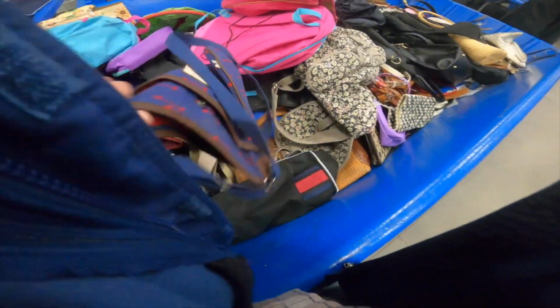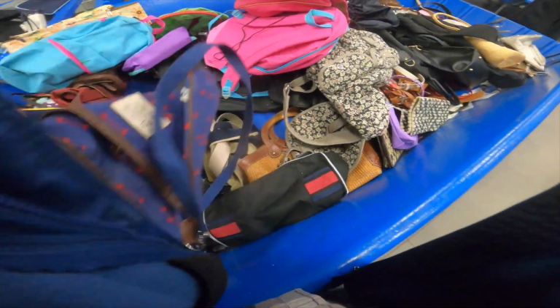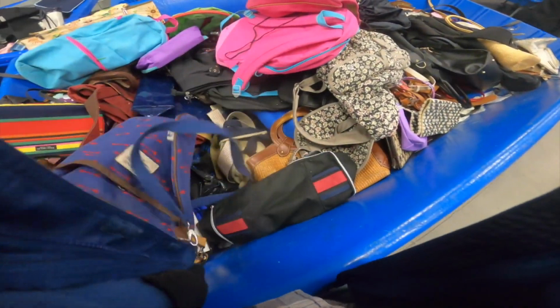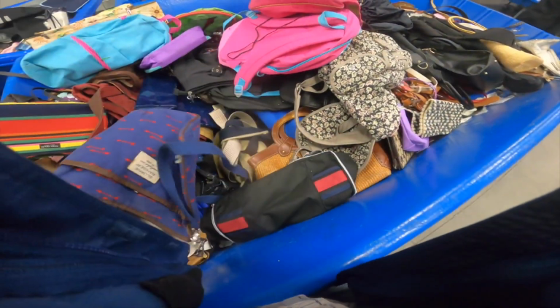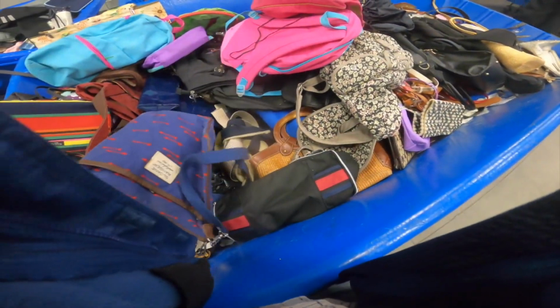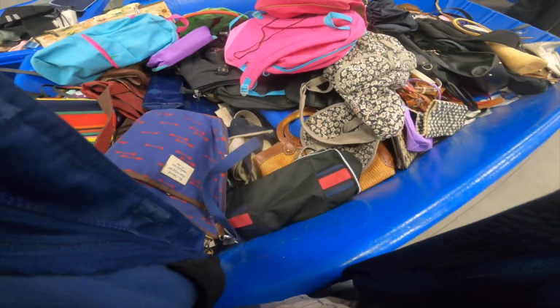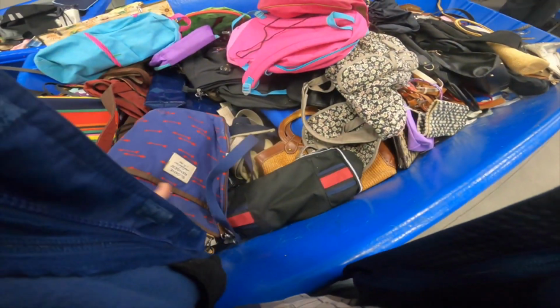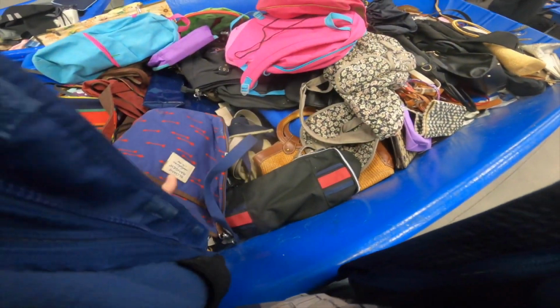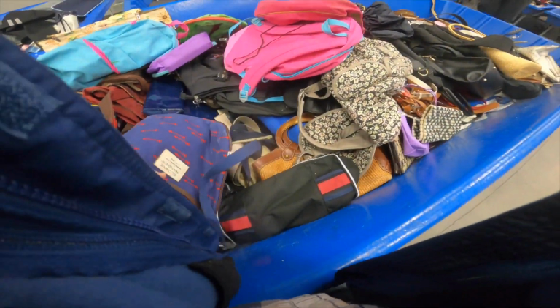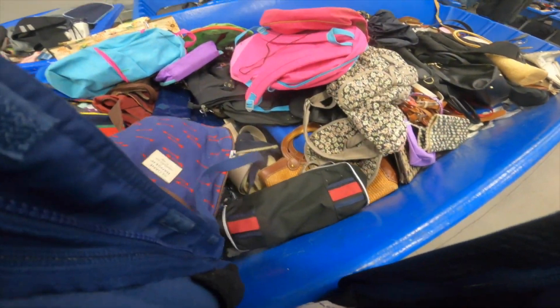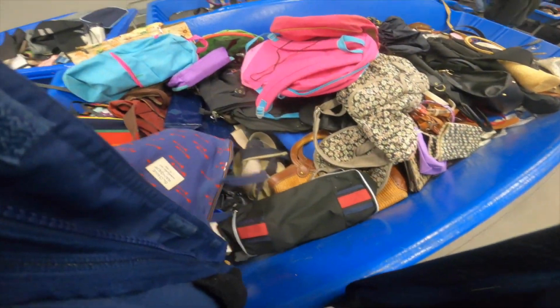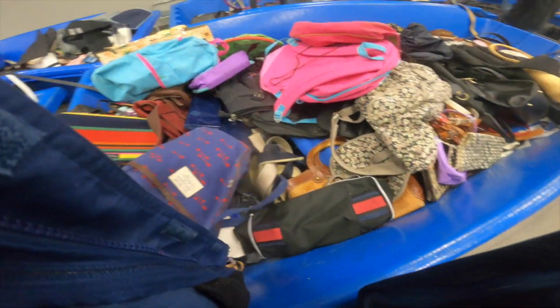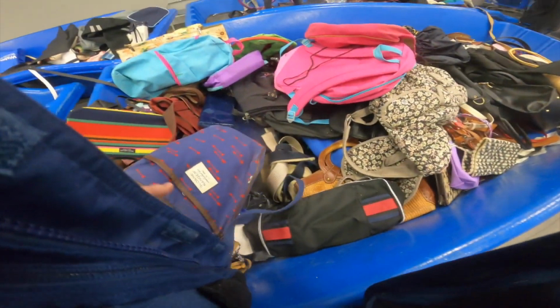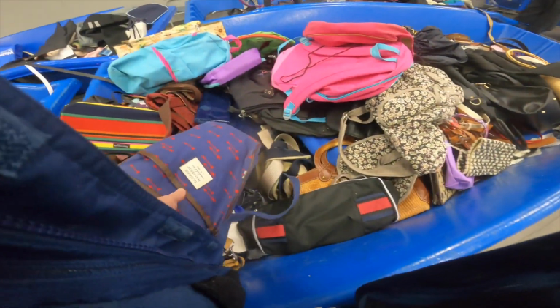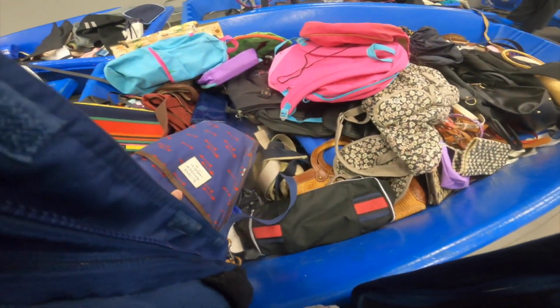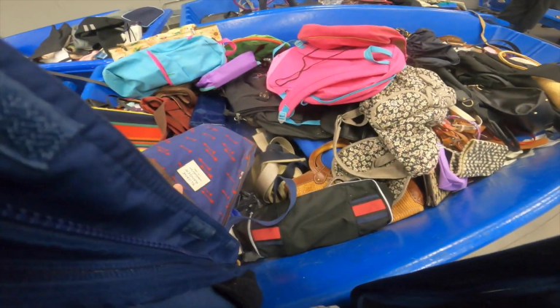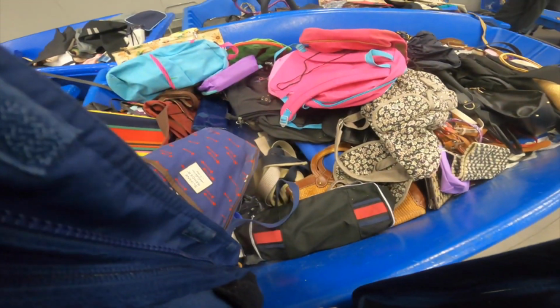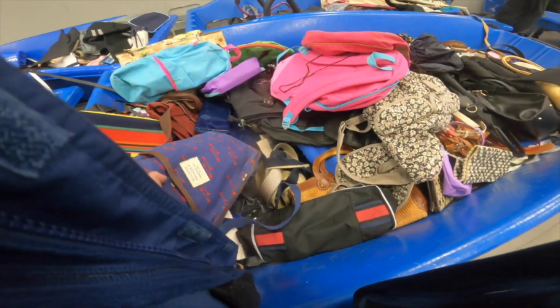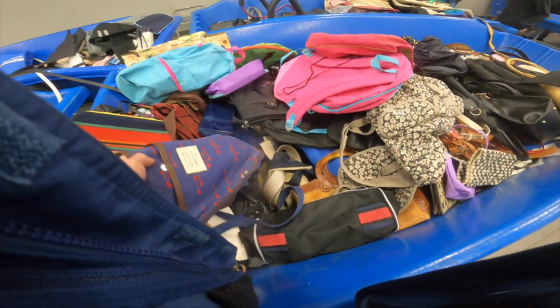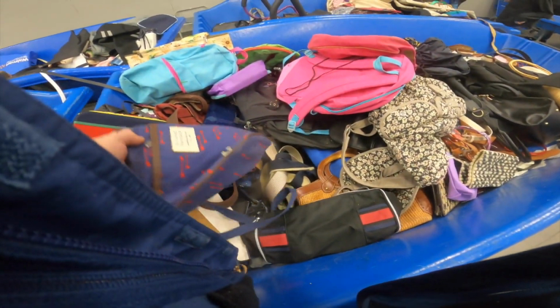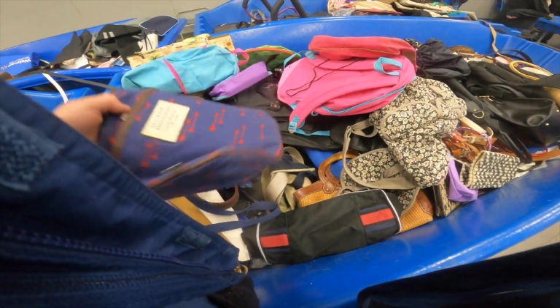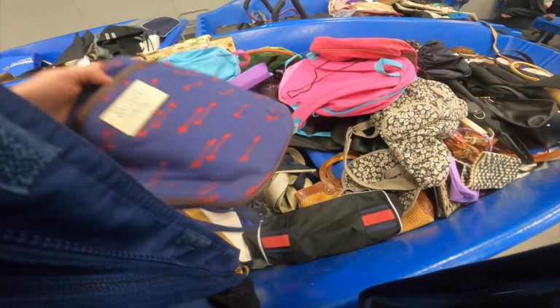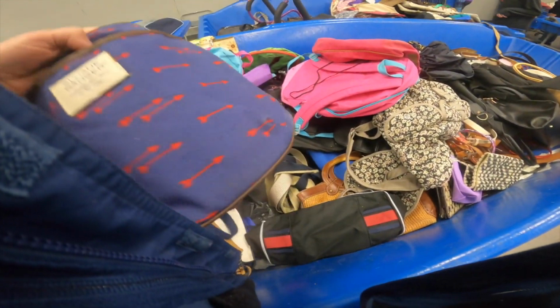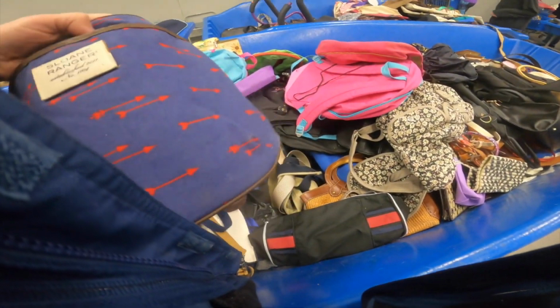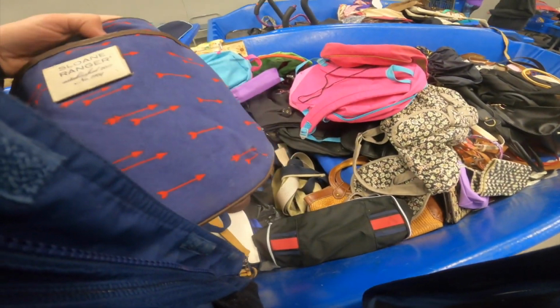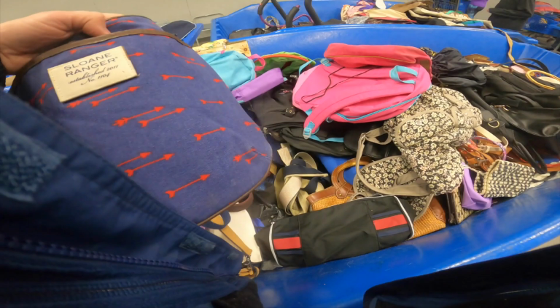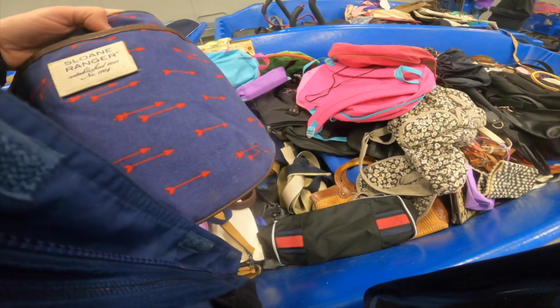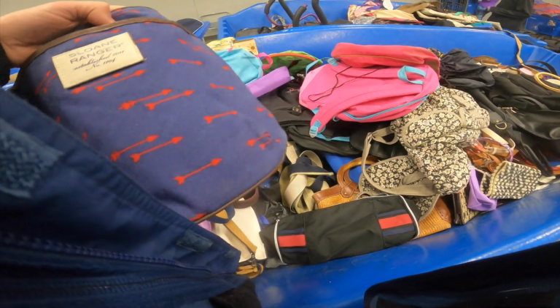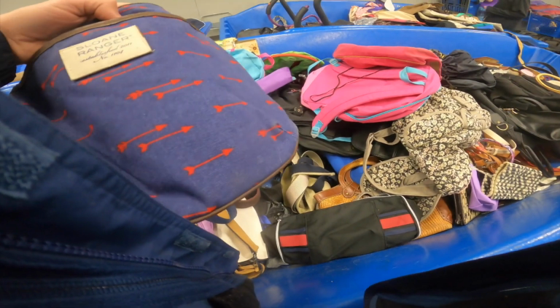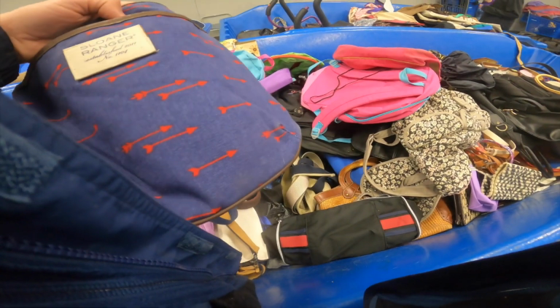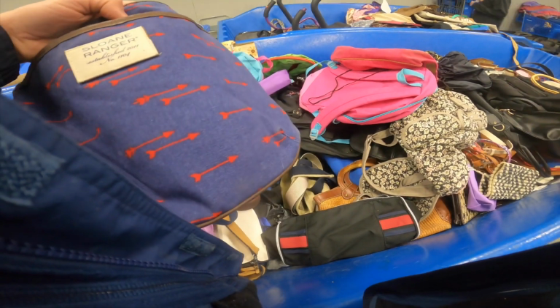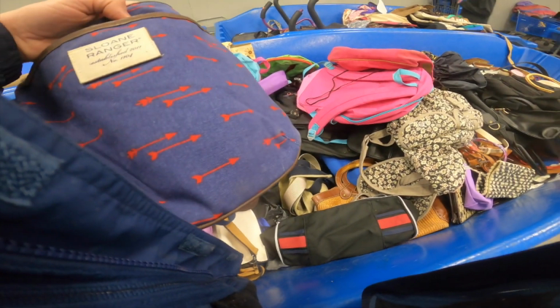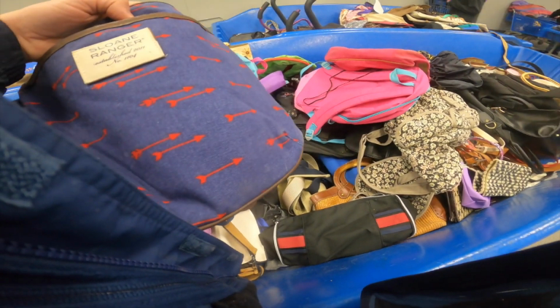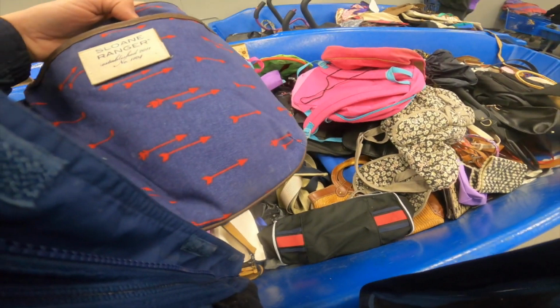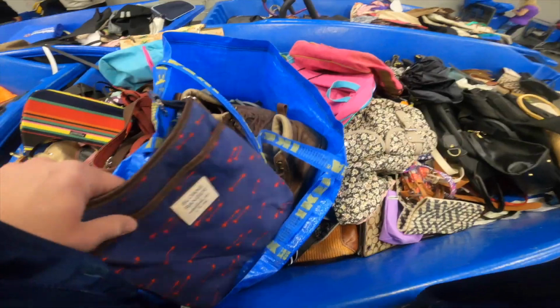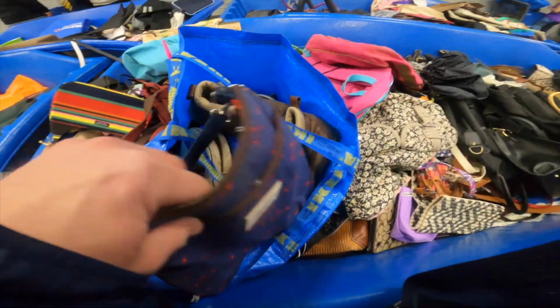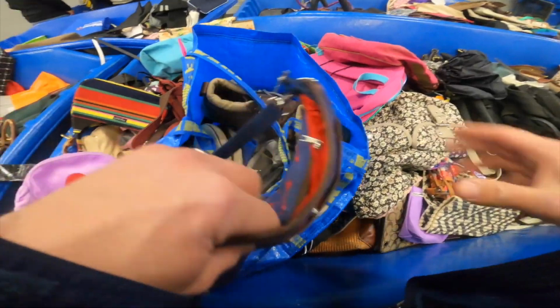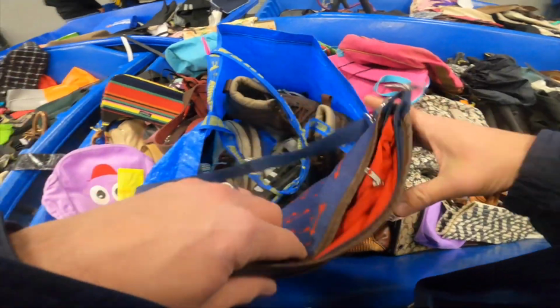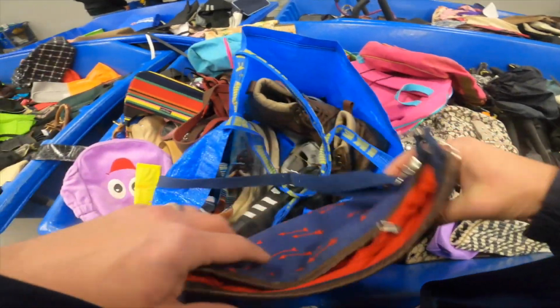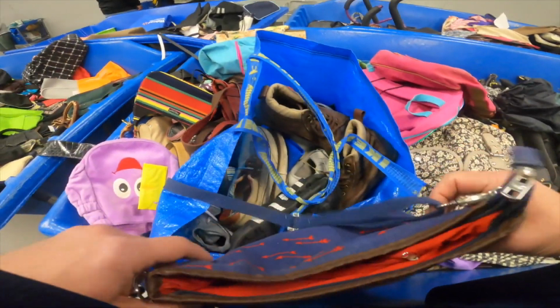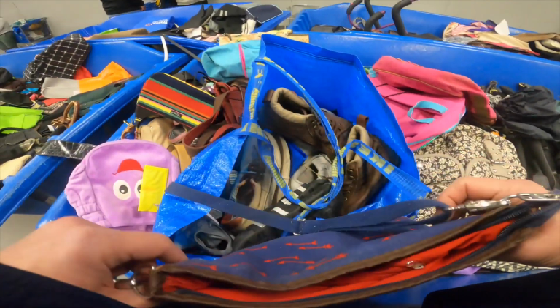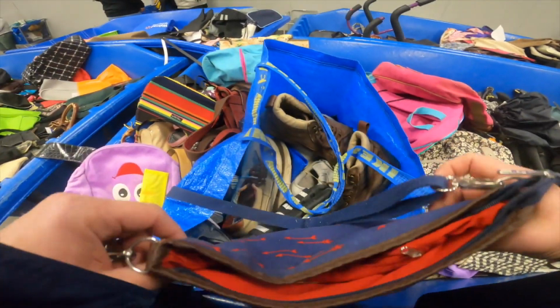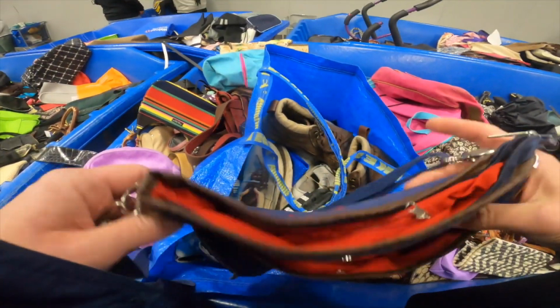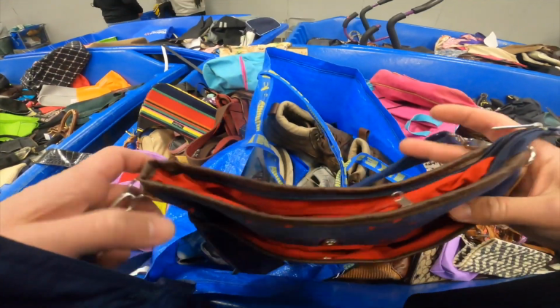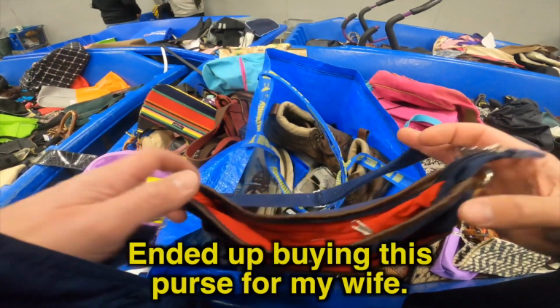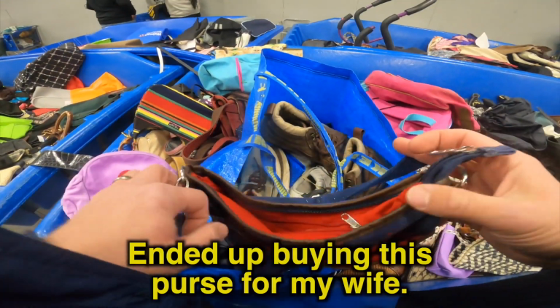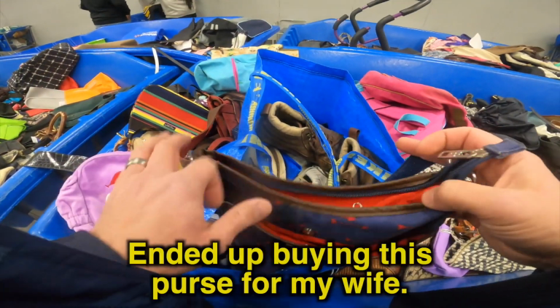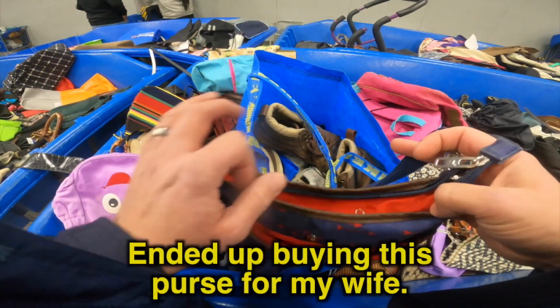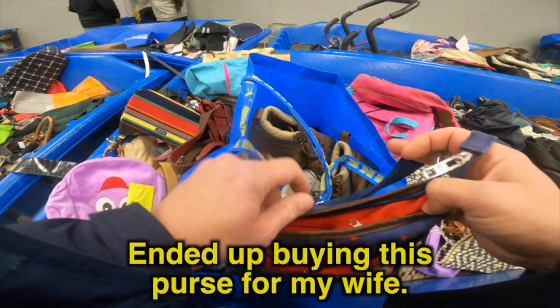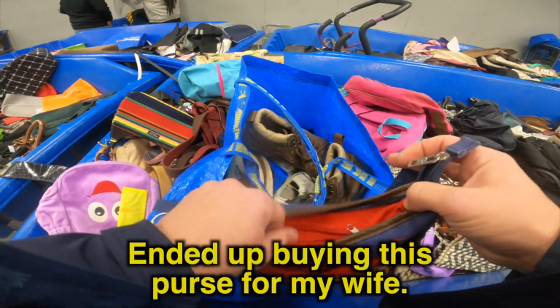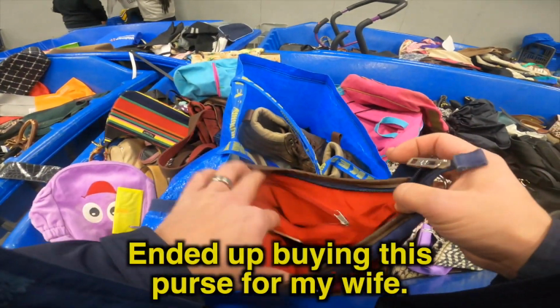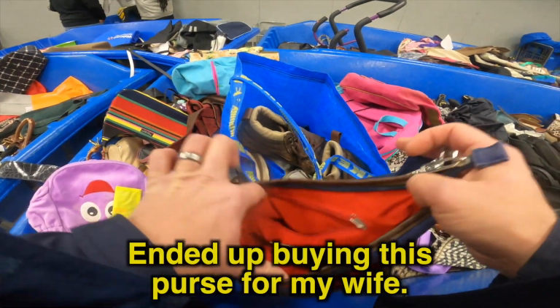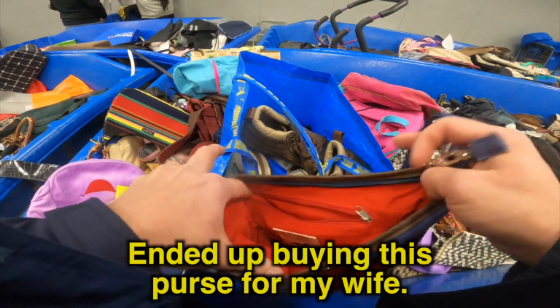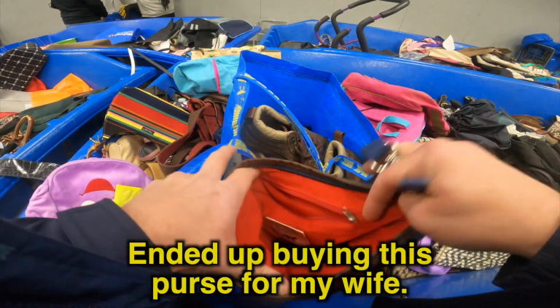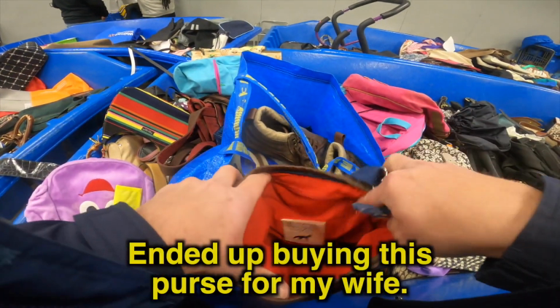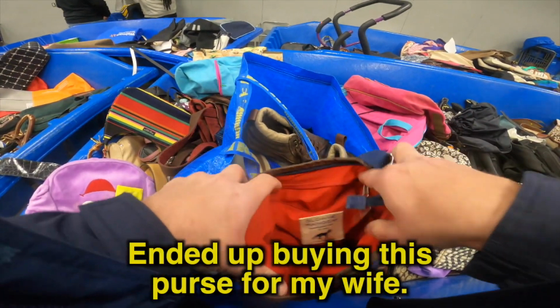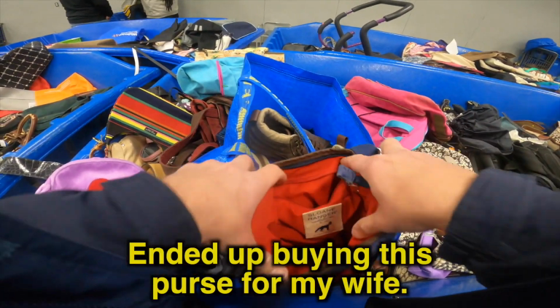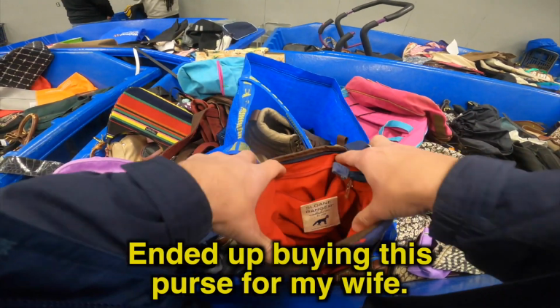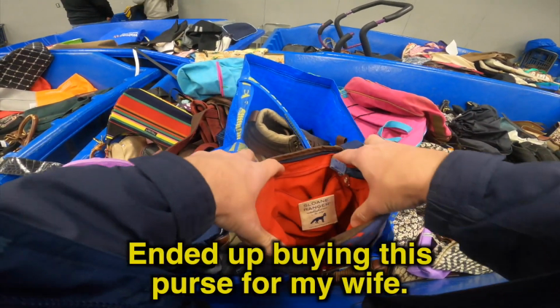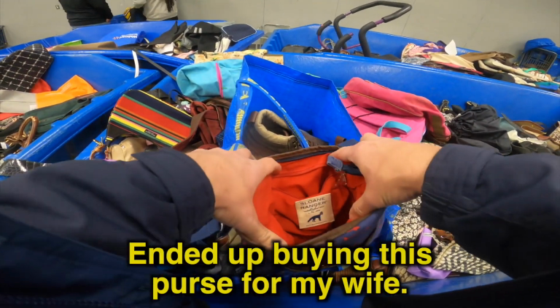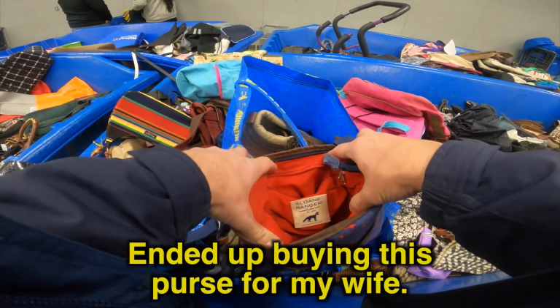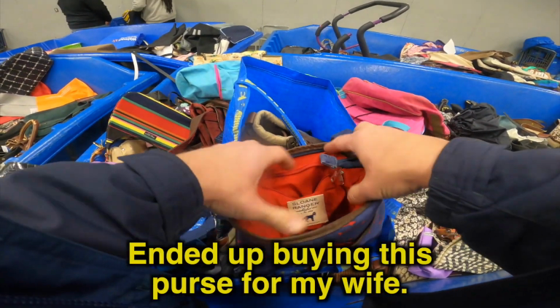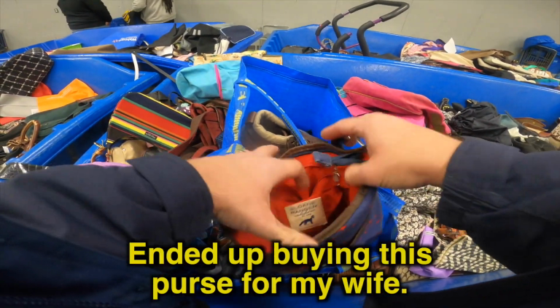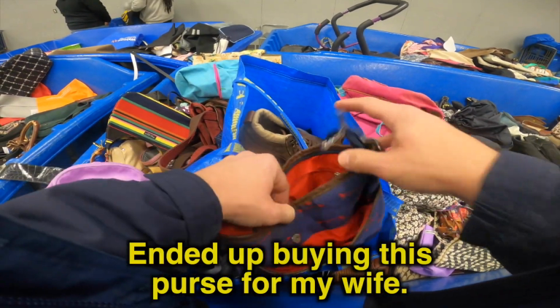Digging through, I found this bag for my wife. She really liked it when I sent her the pictures of it, so I bought it for her.